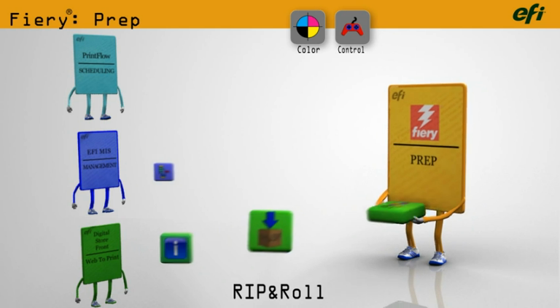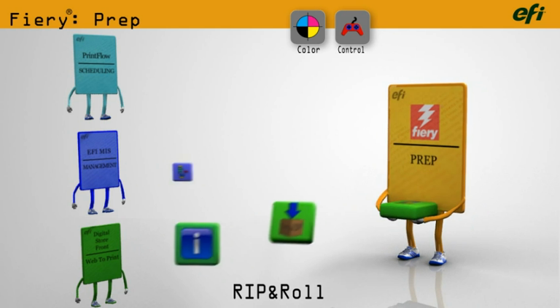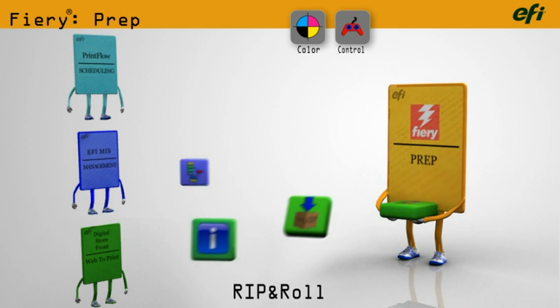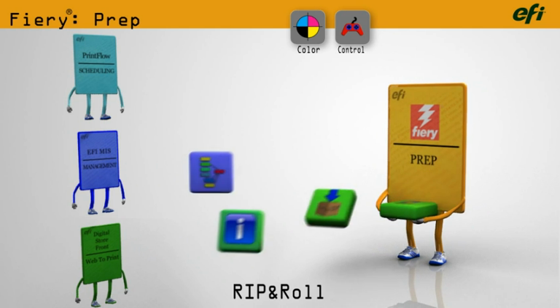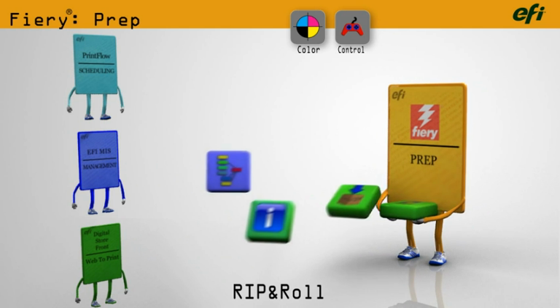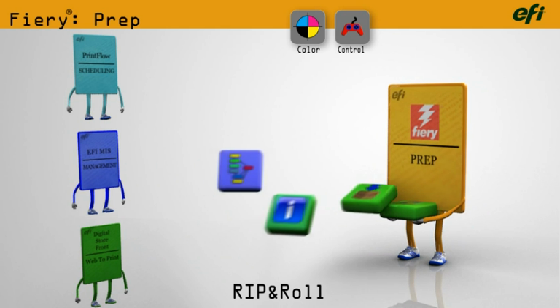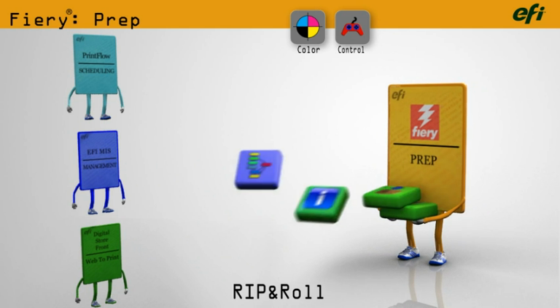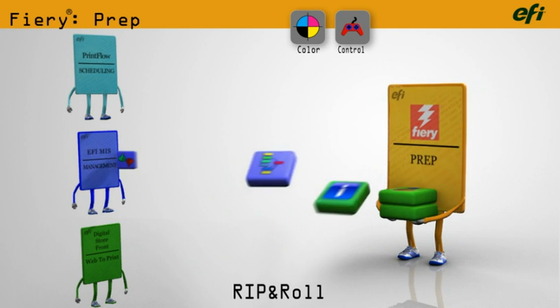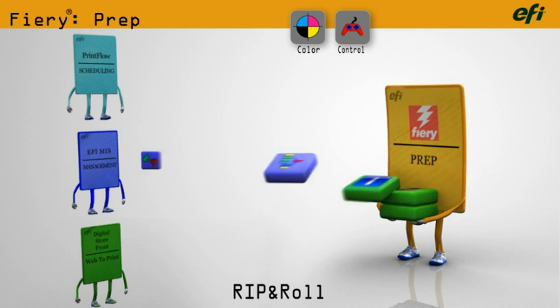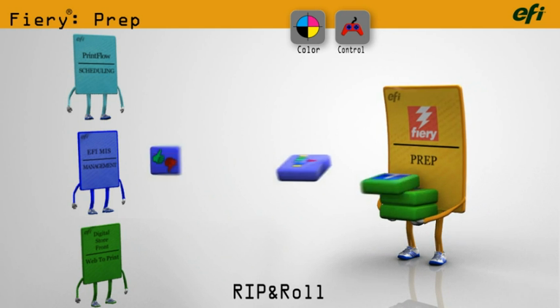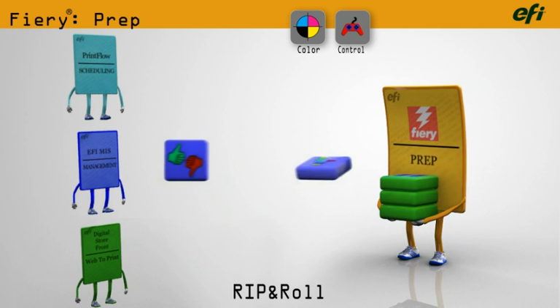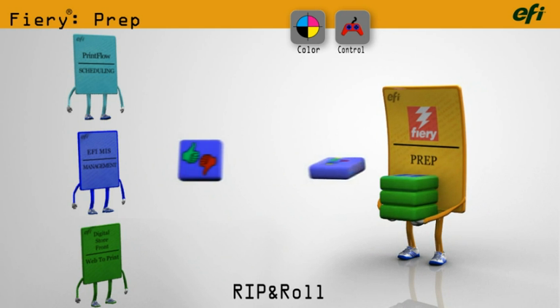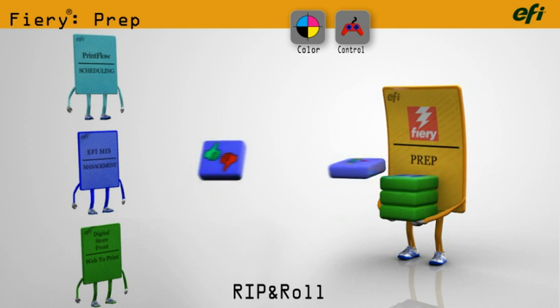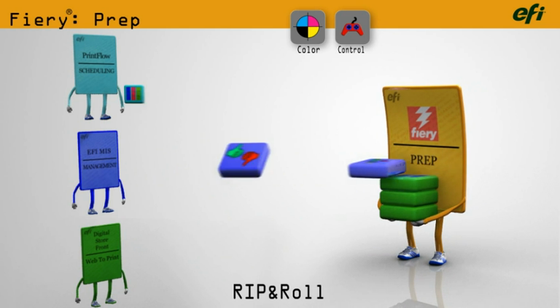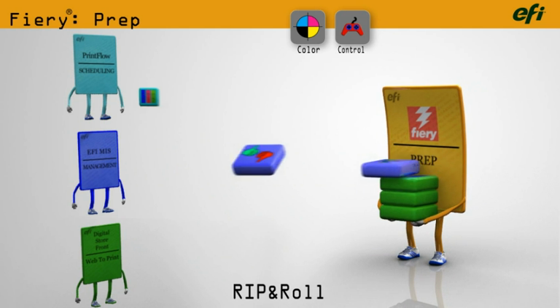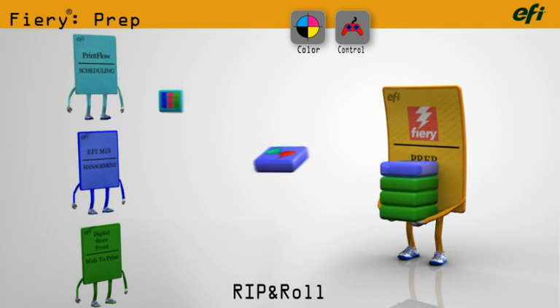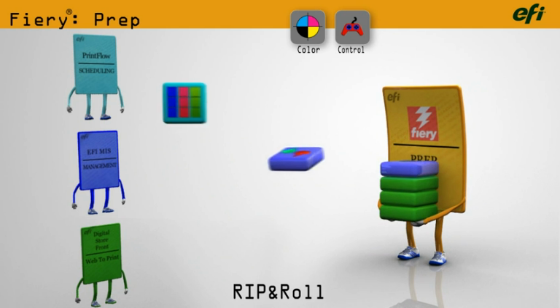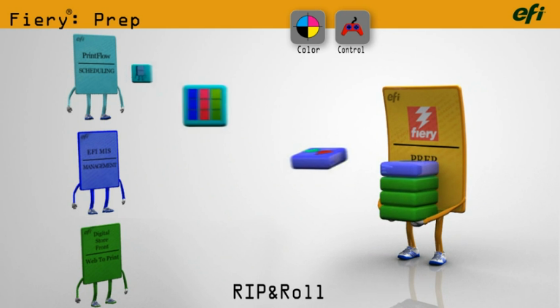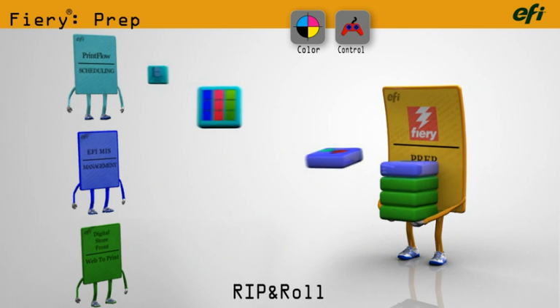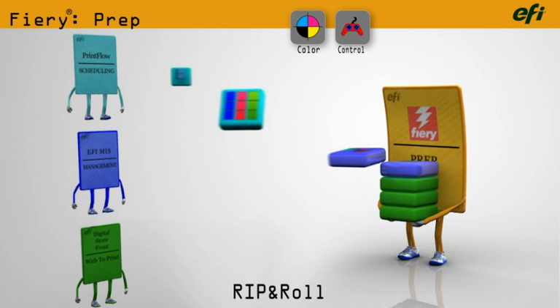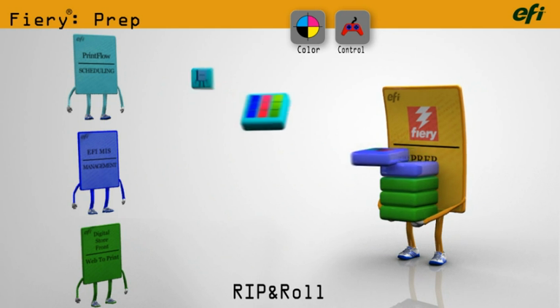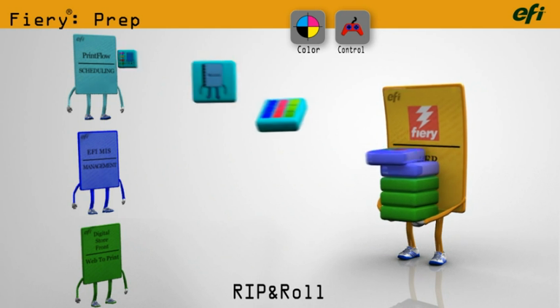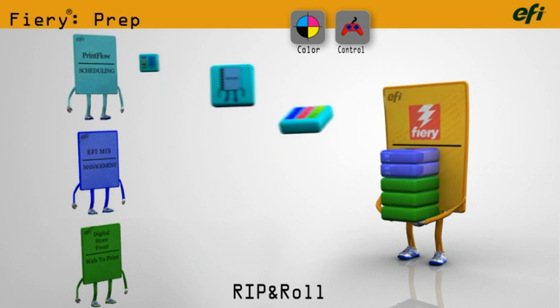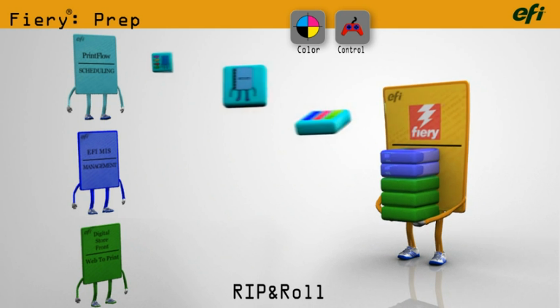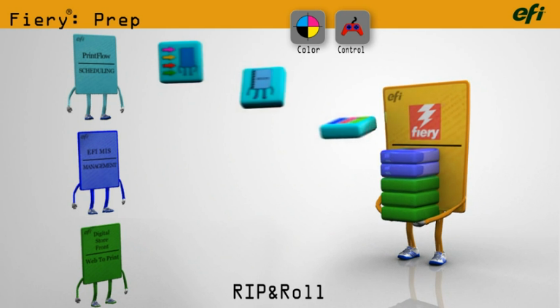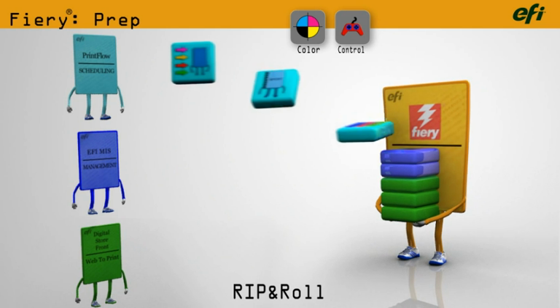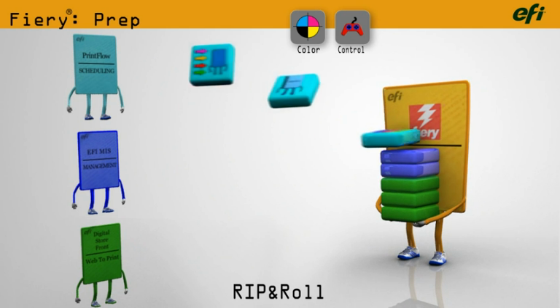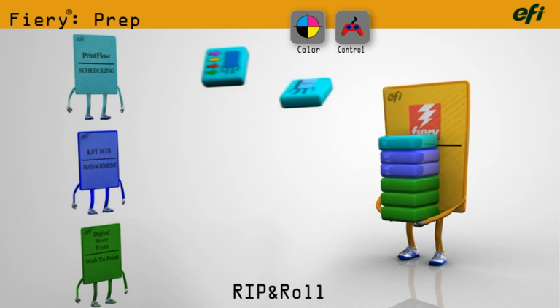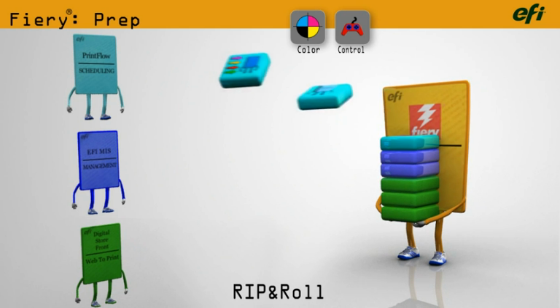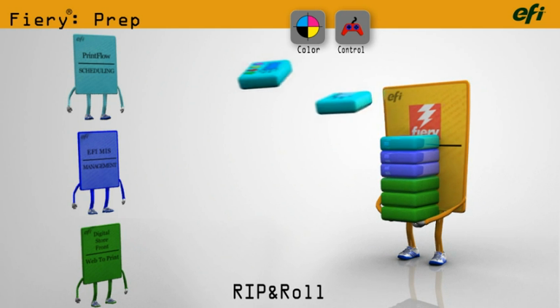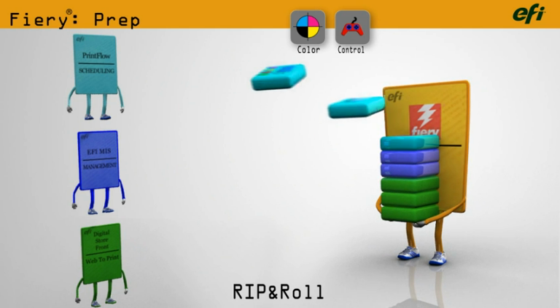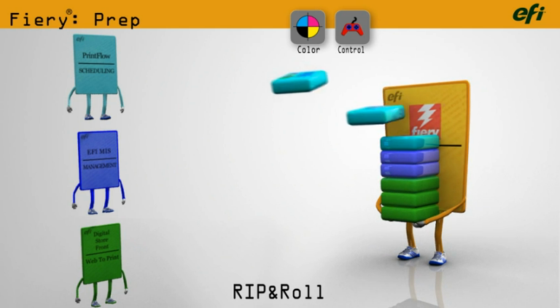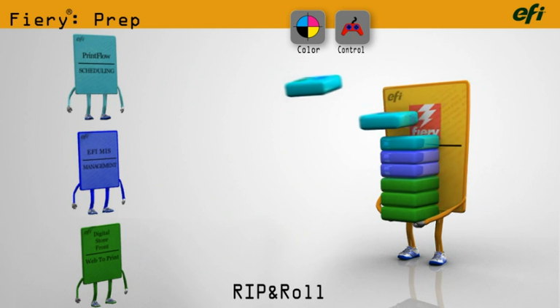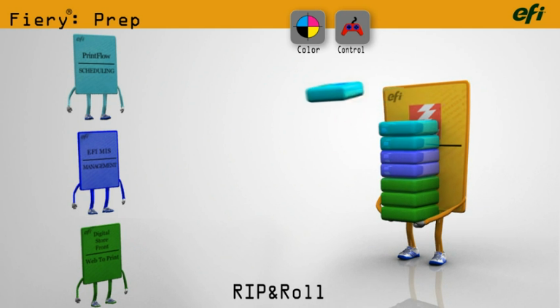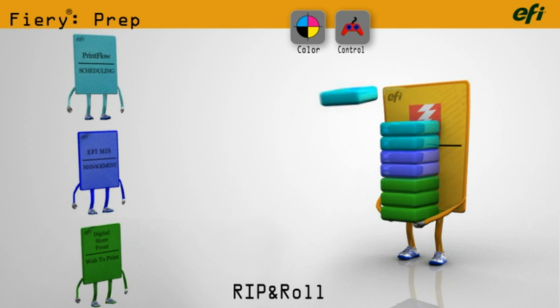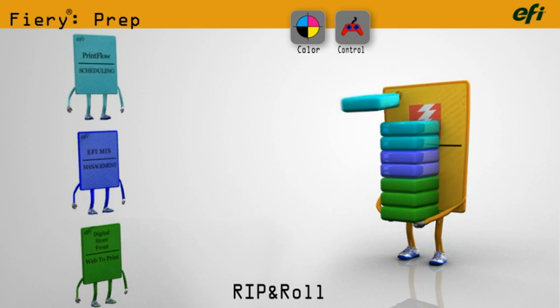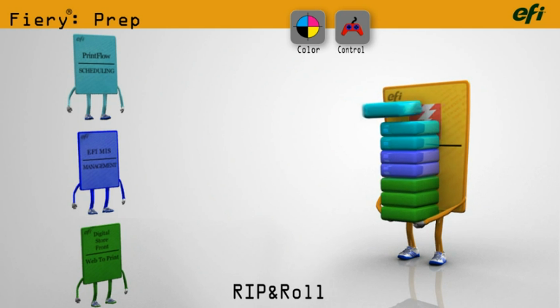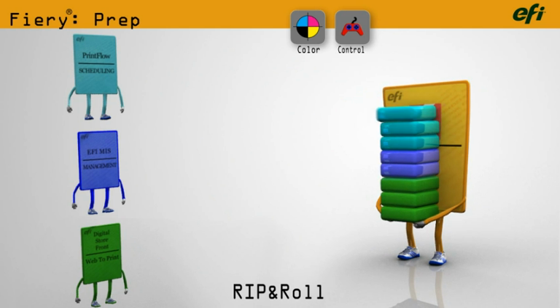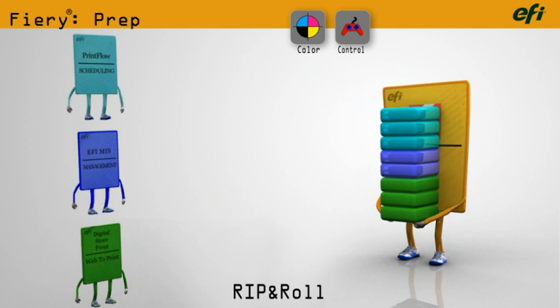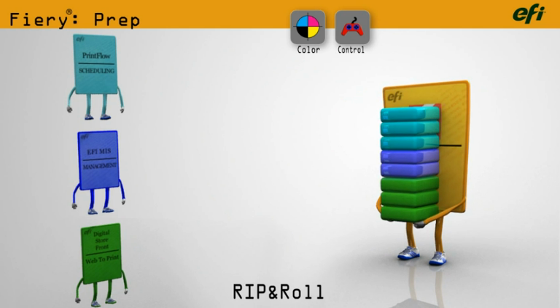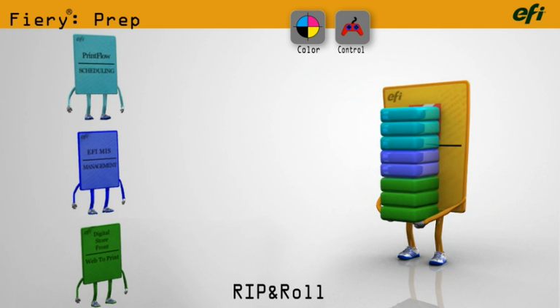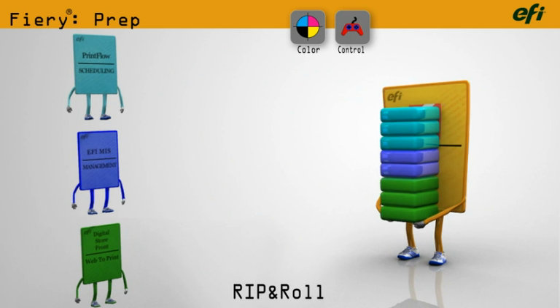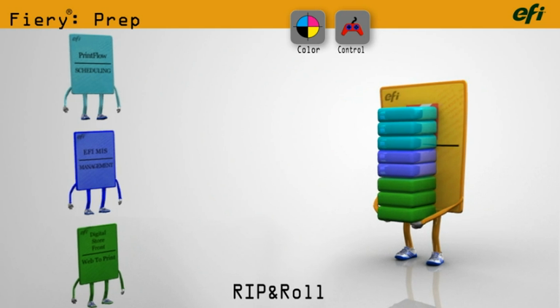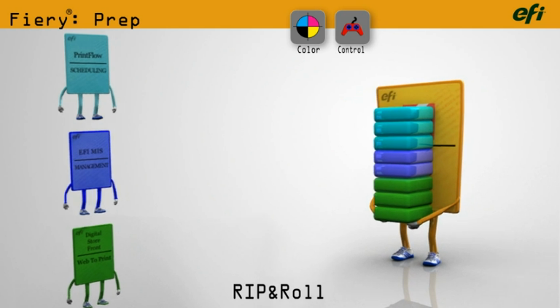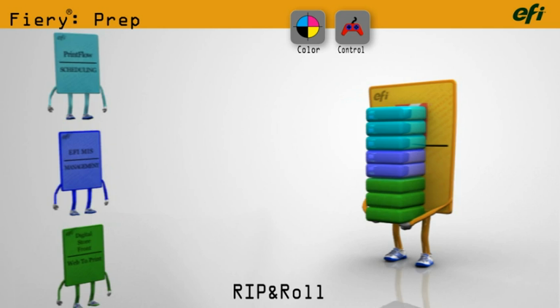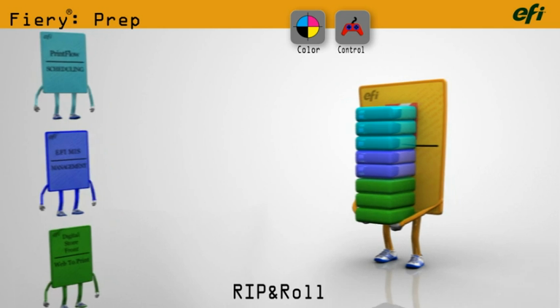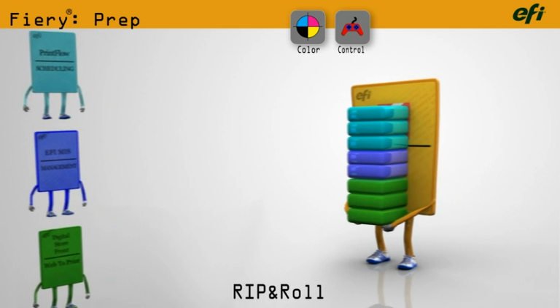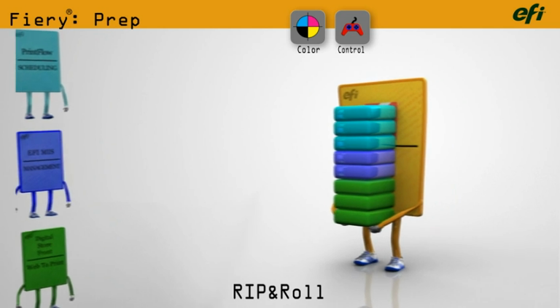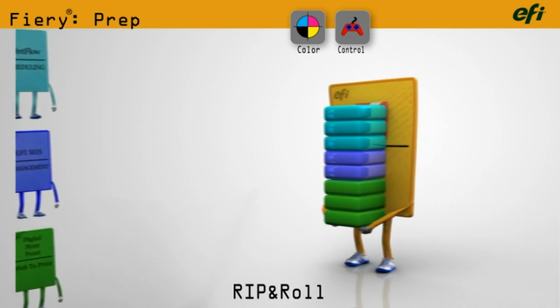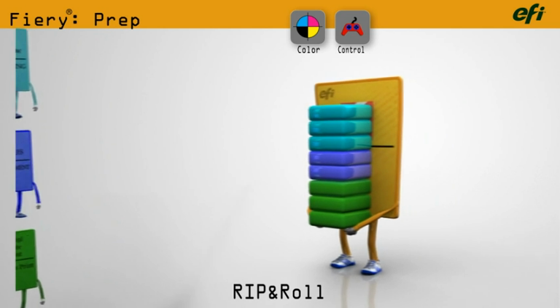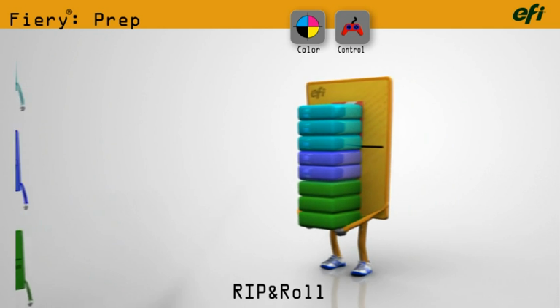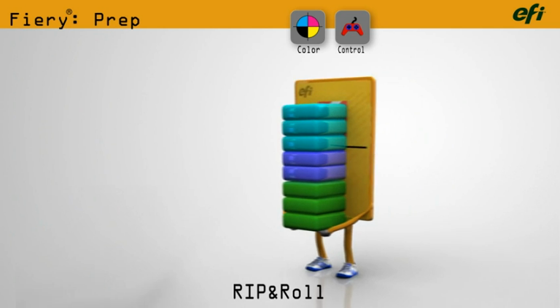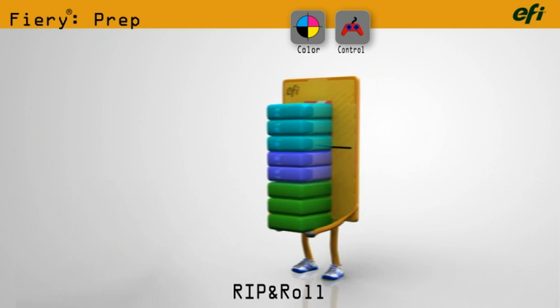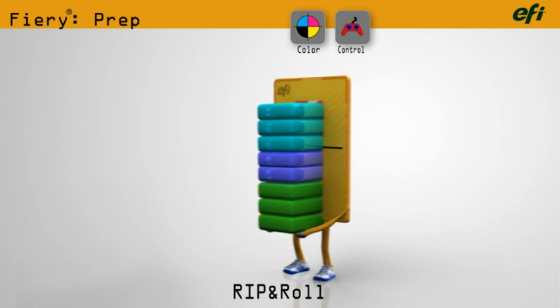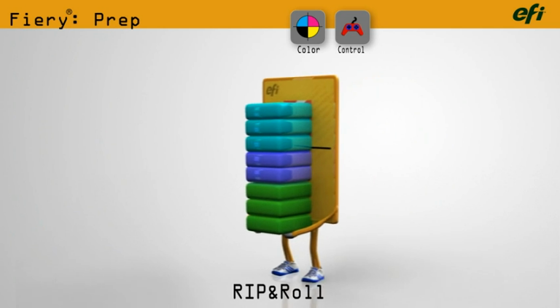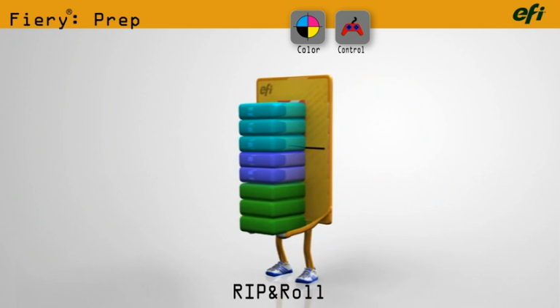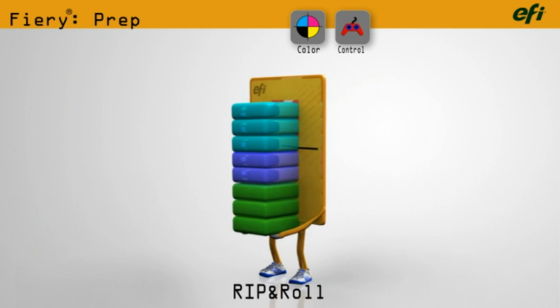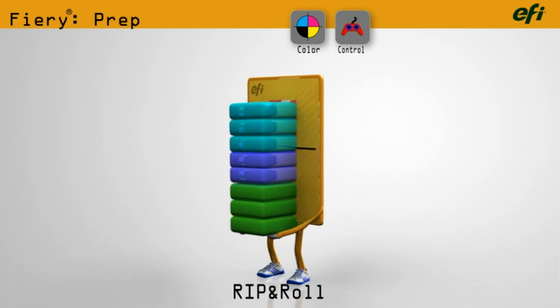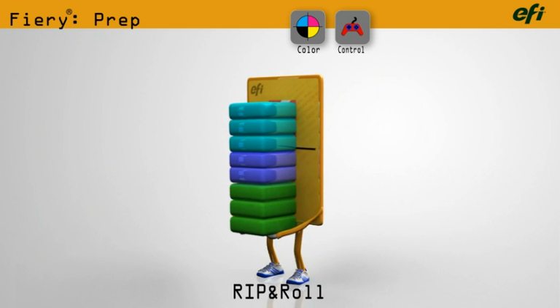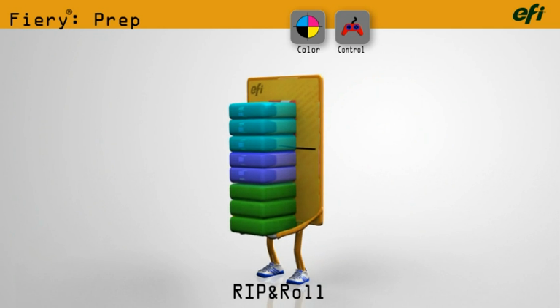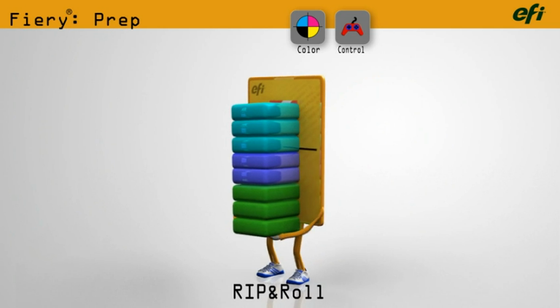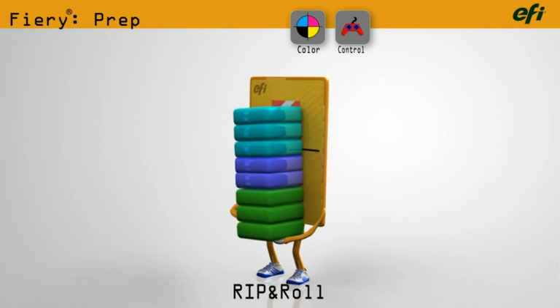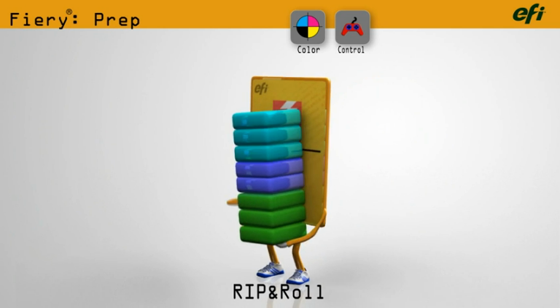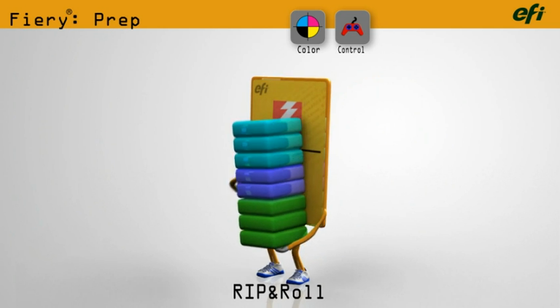The Fiery receives its instructions and files from the automated workflow. It prepares and rips the job for production.